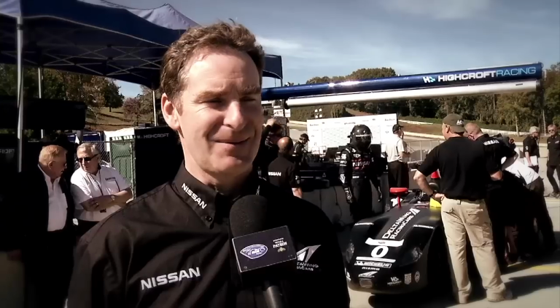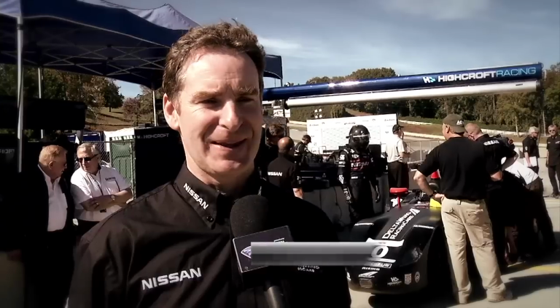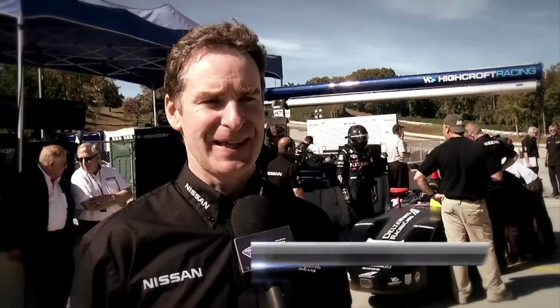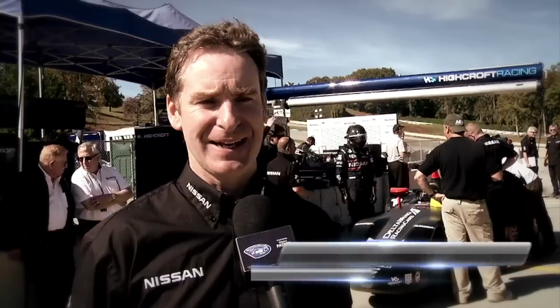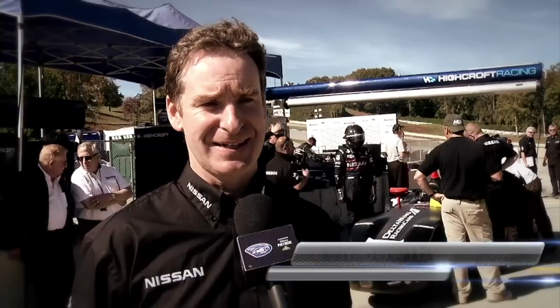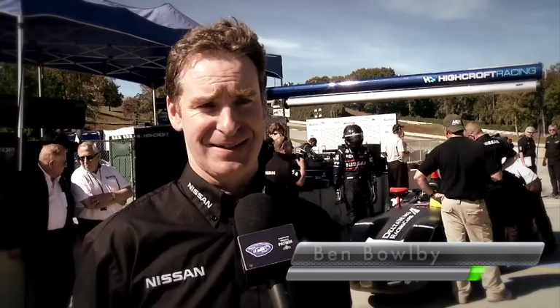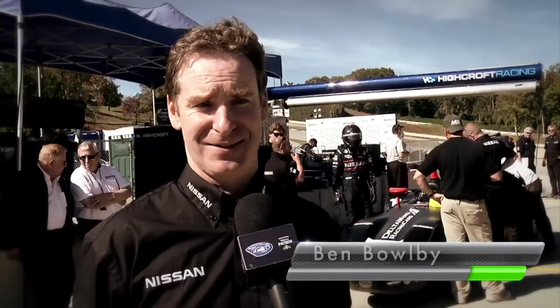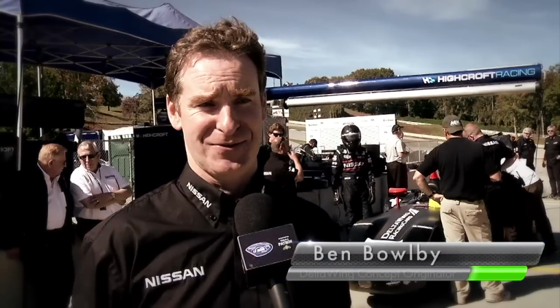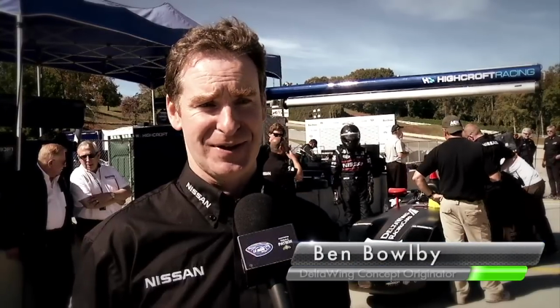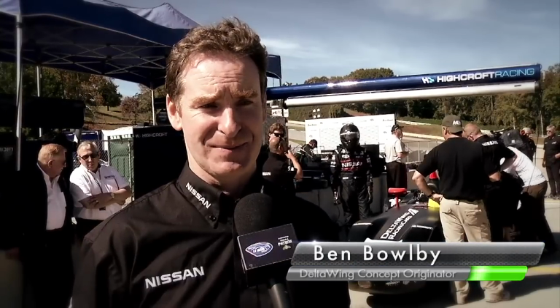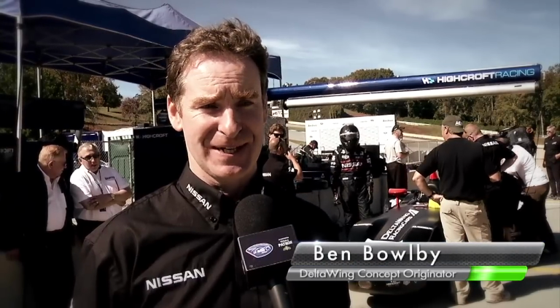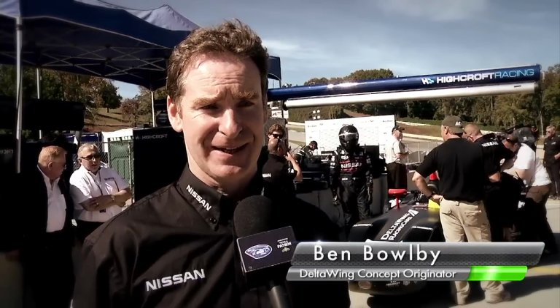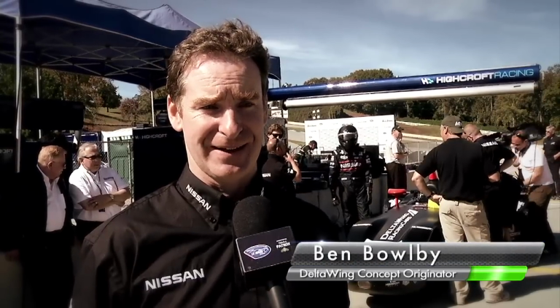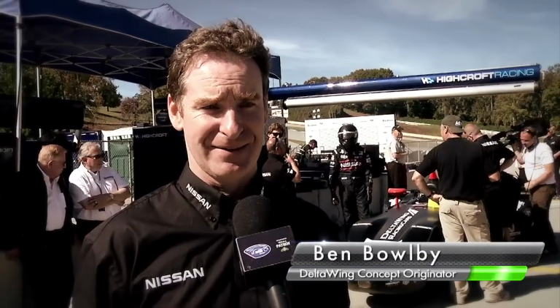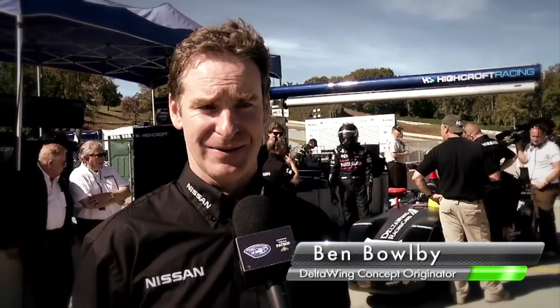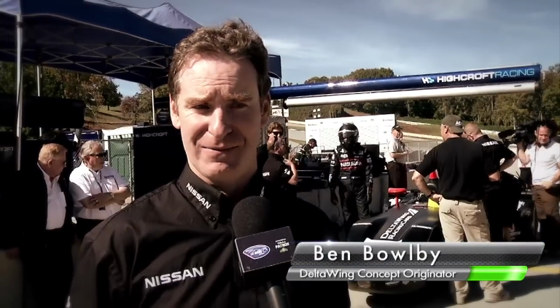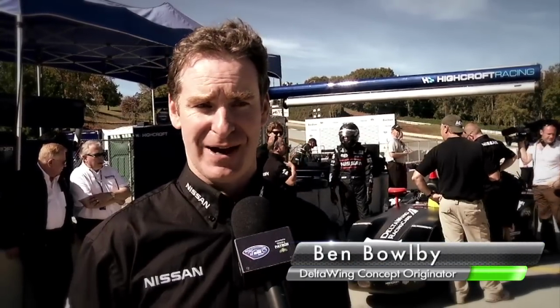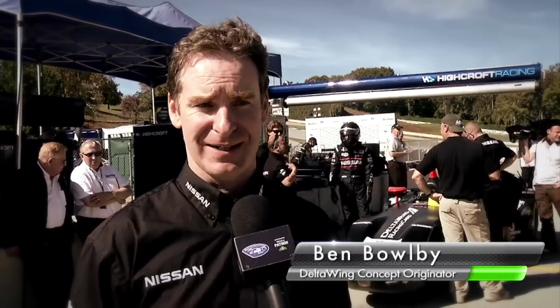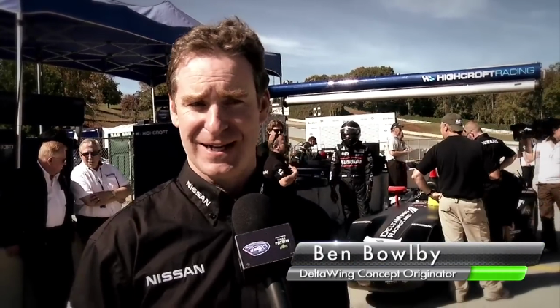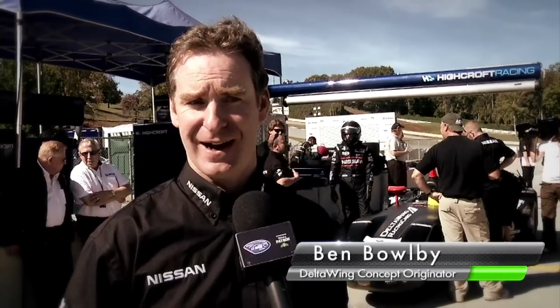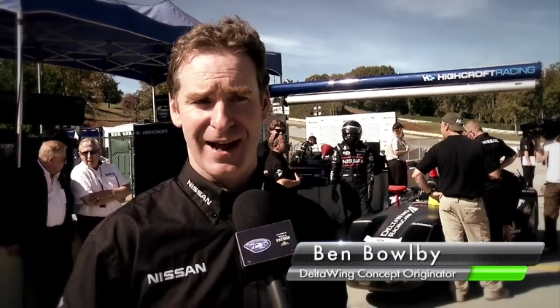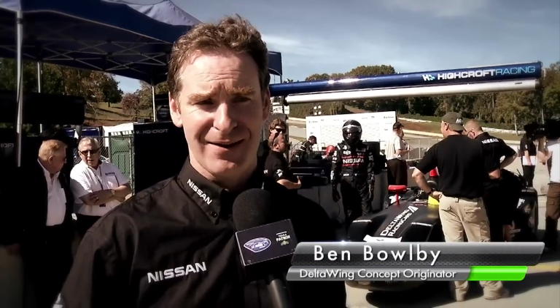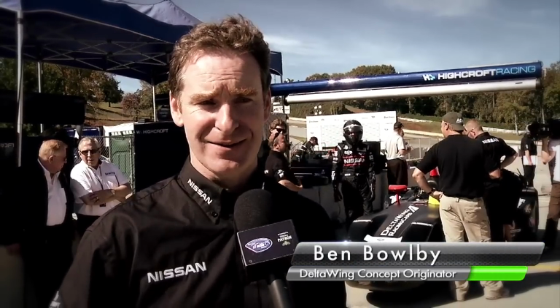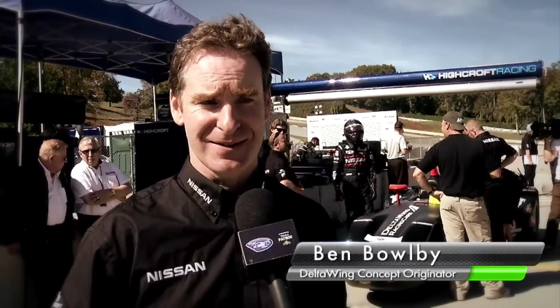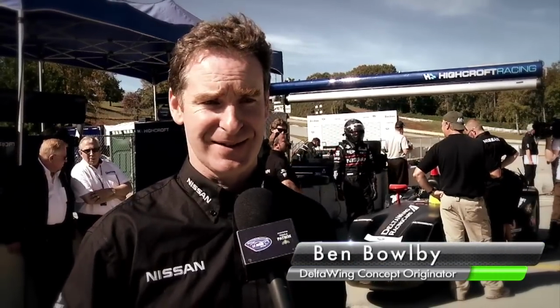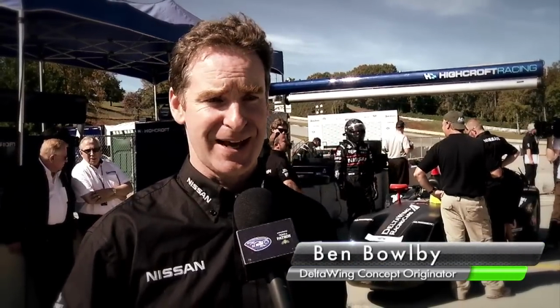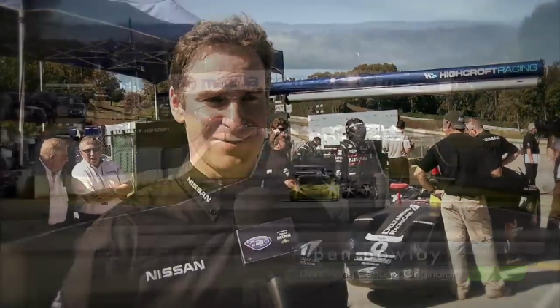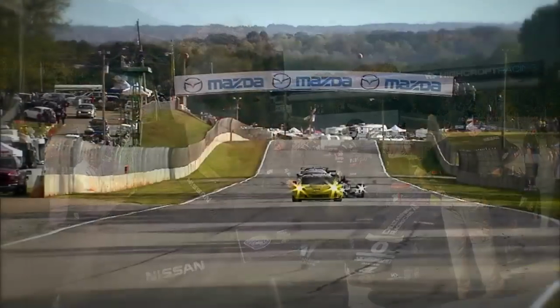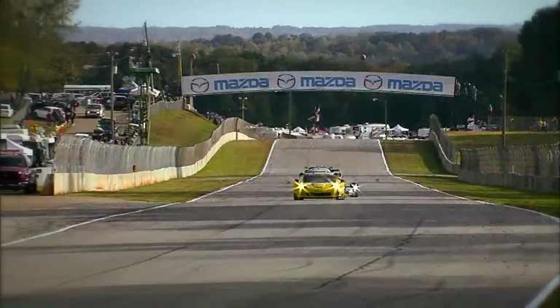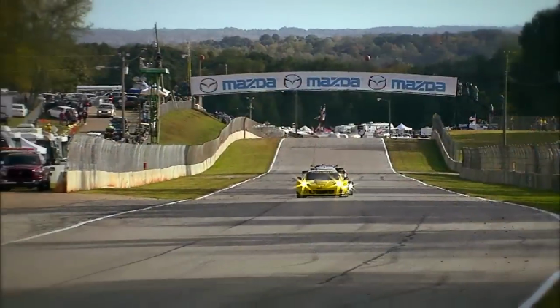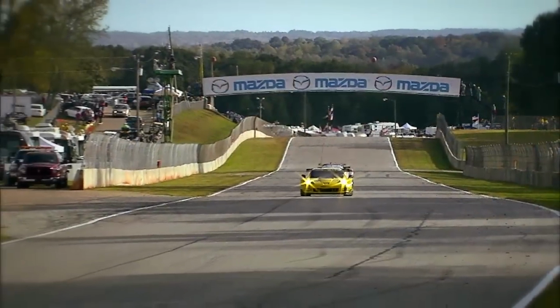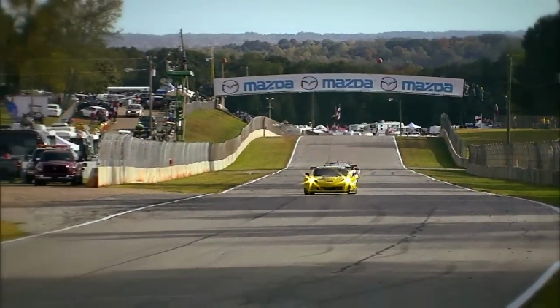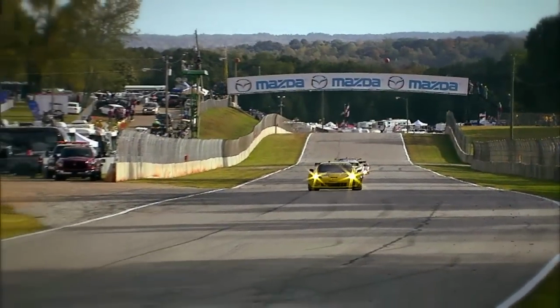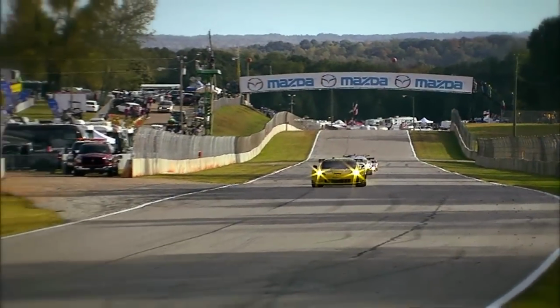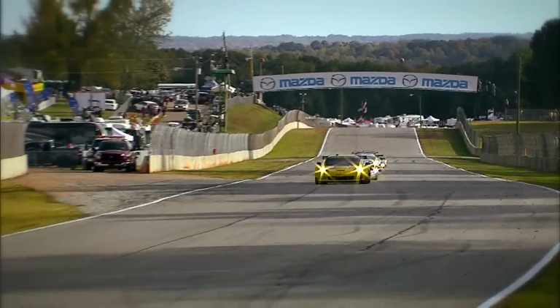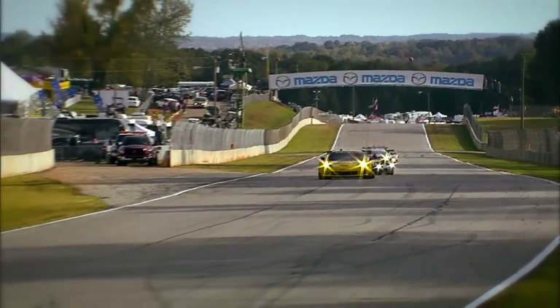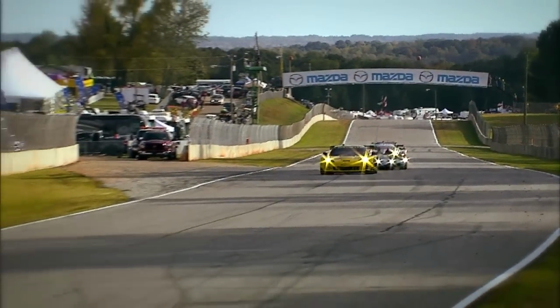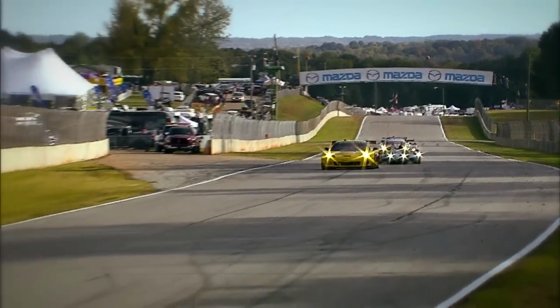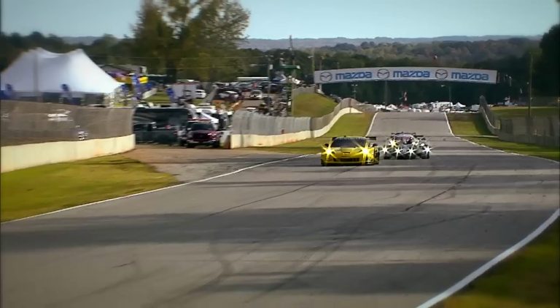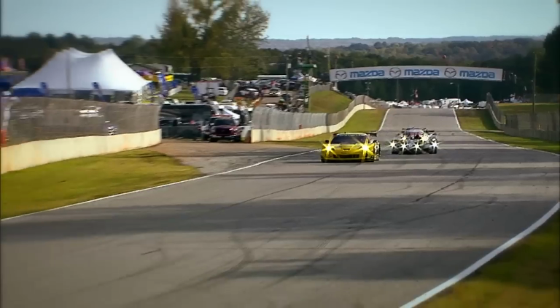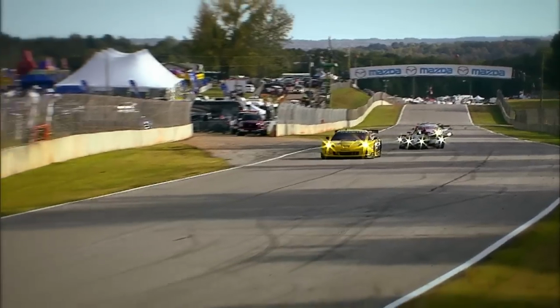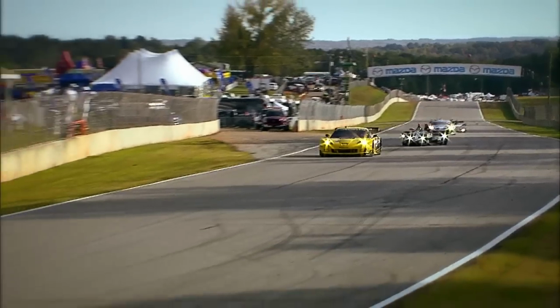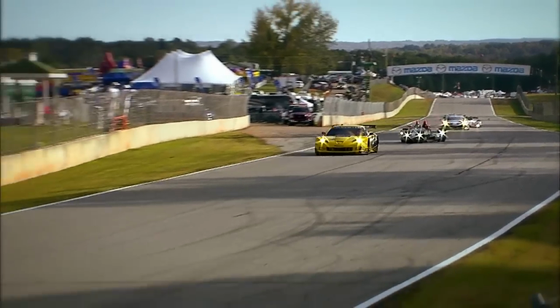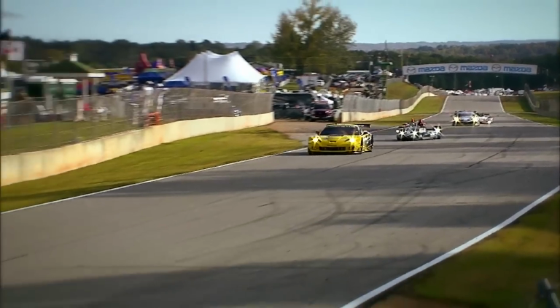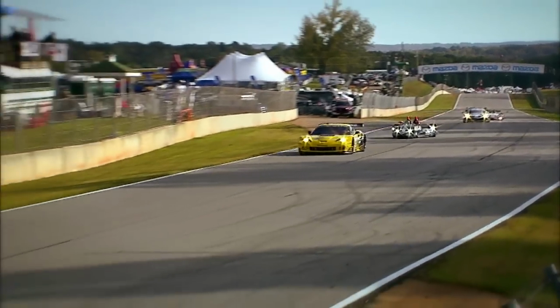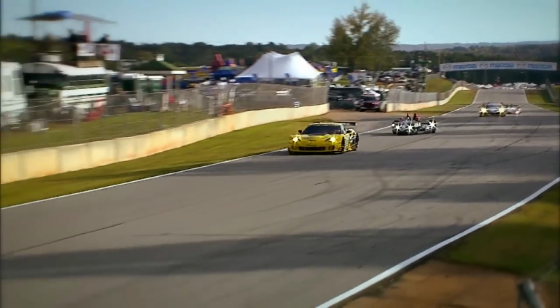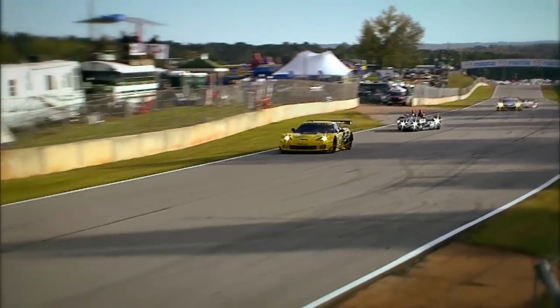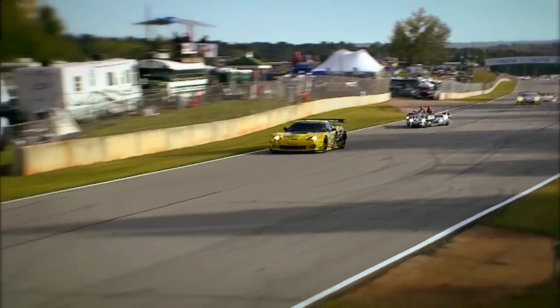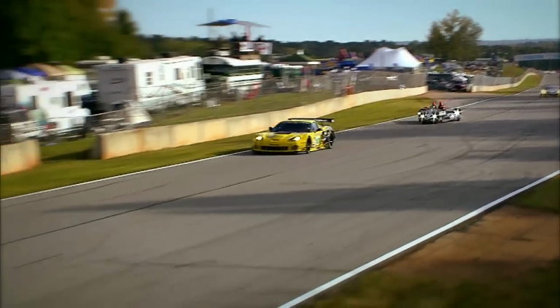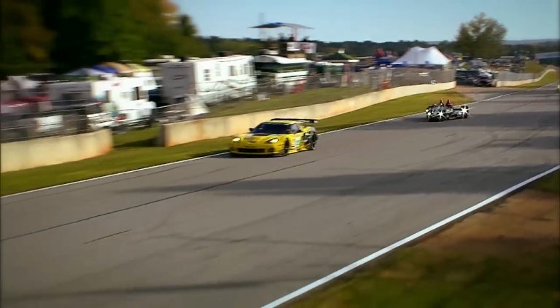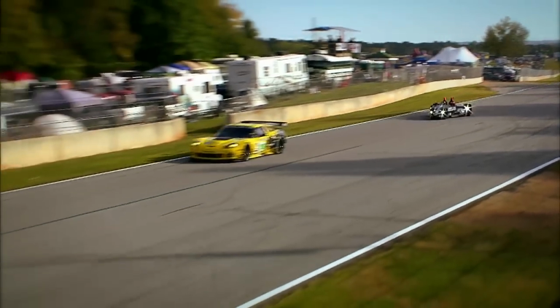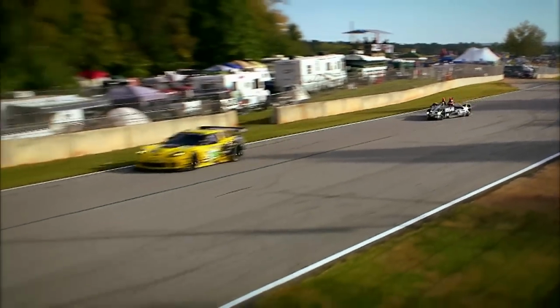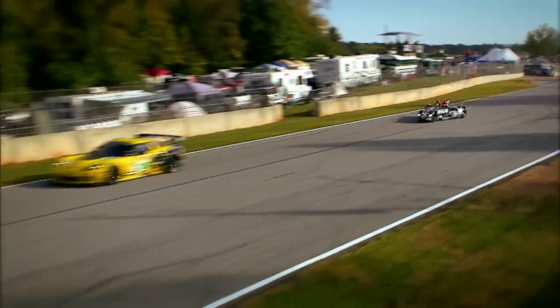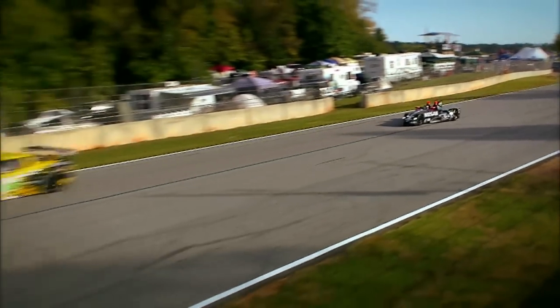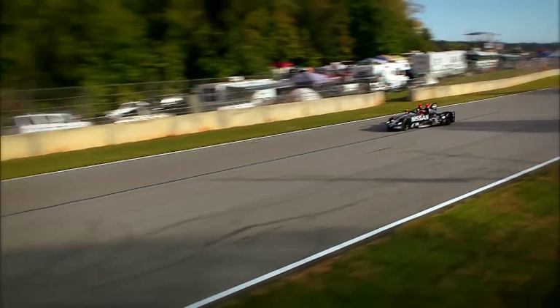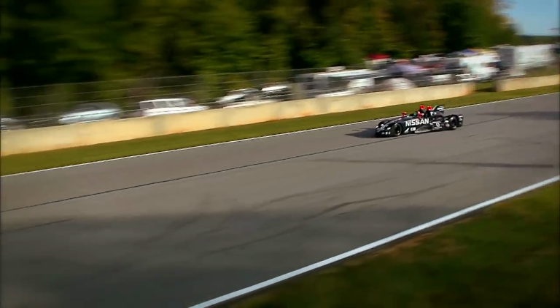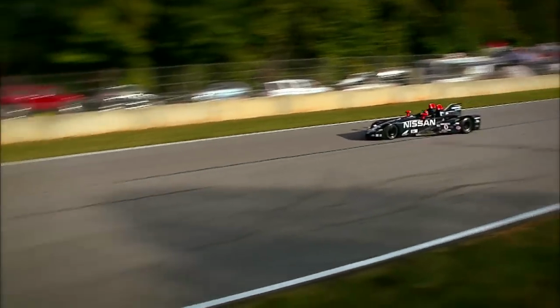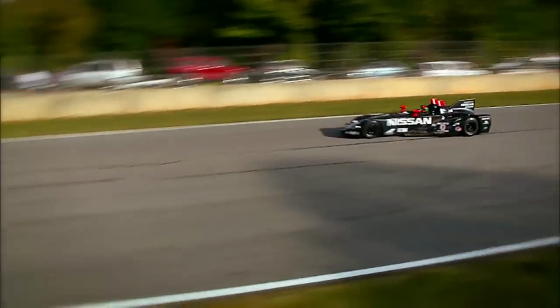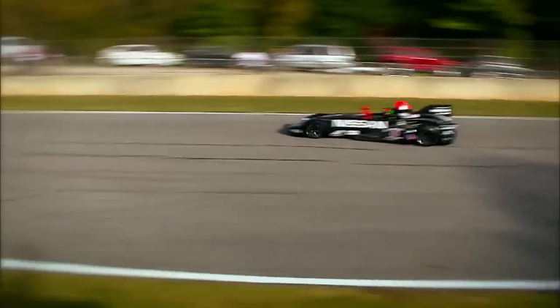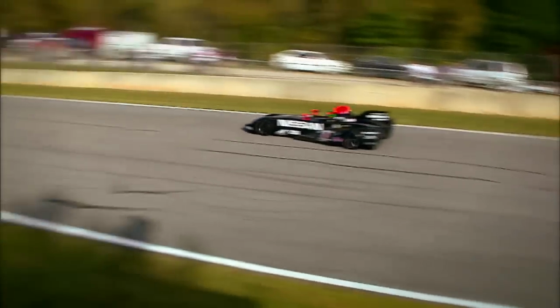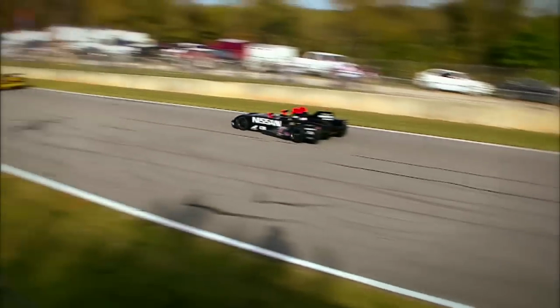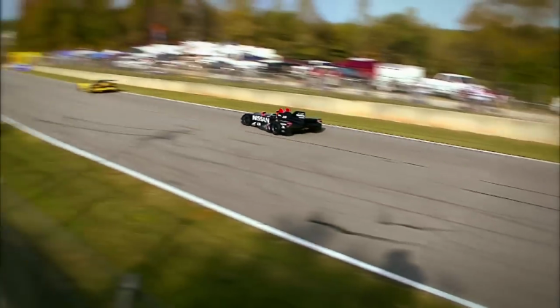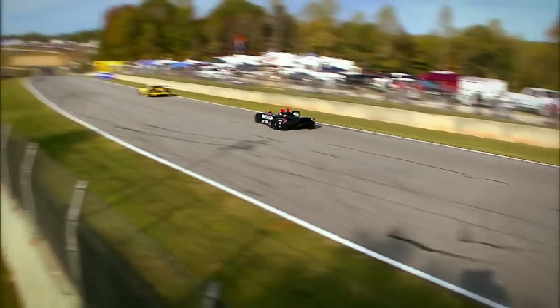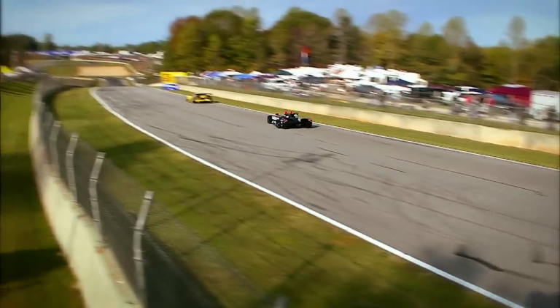That is the dream ticket. We ran 10 hours, 1,000 miles, and we didn't miss a beat.